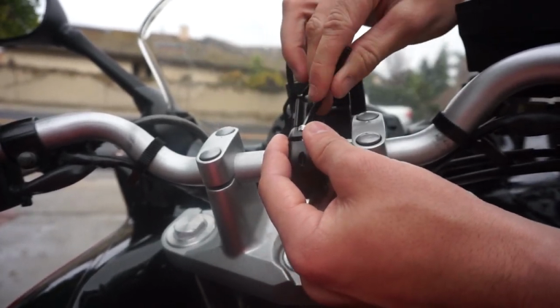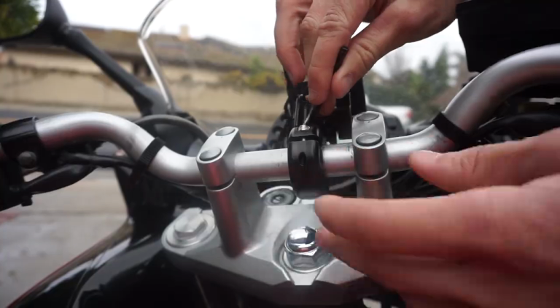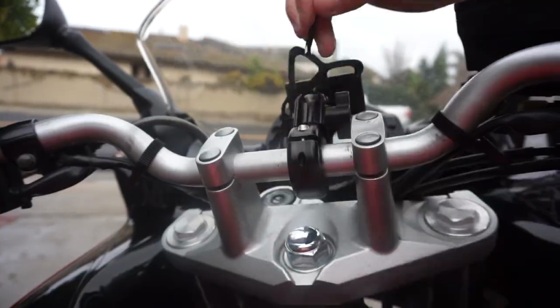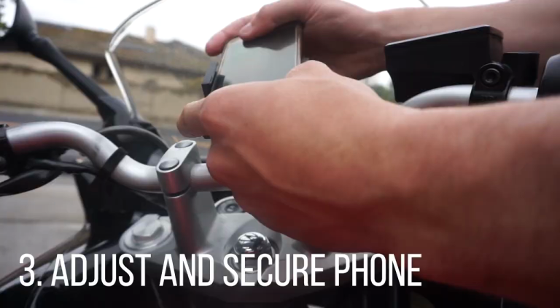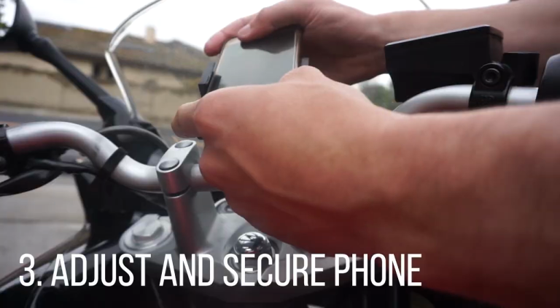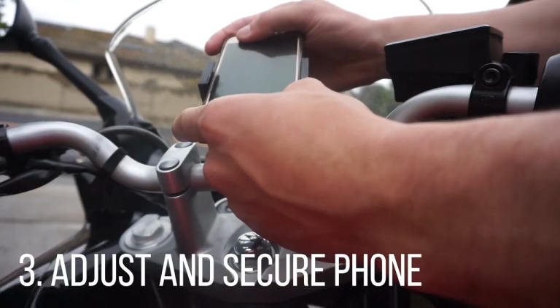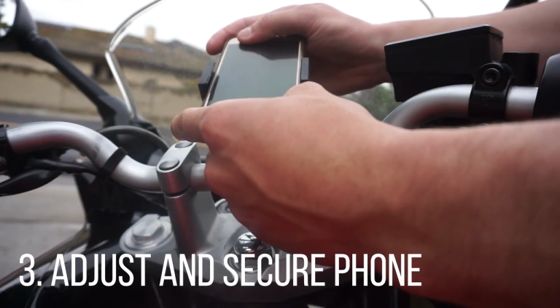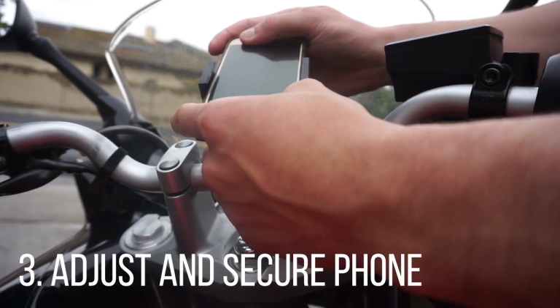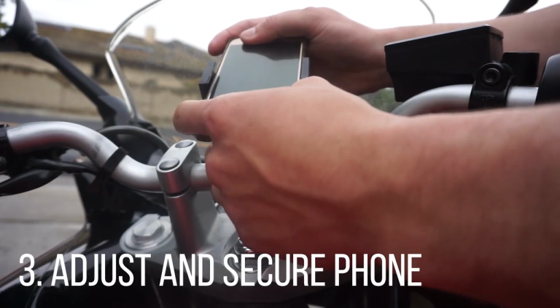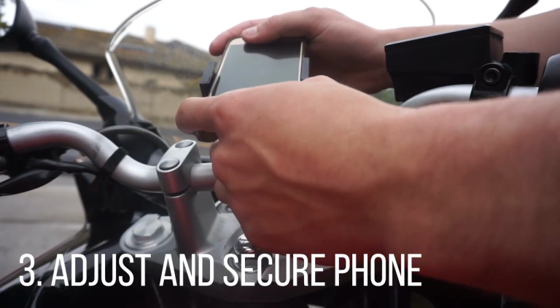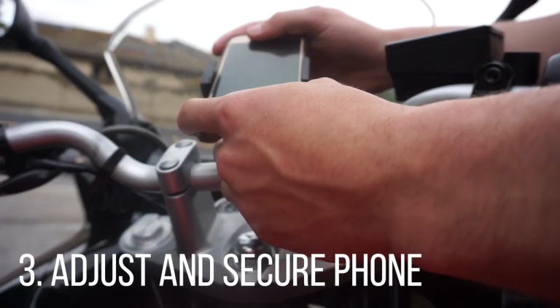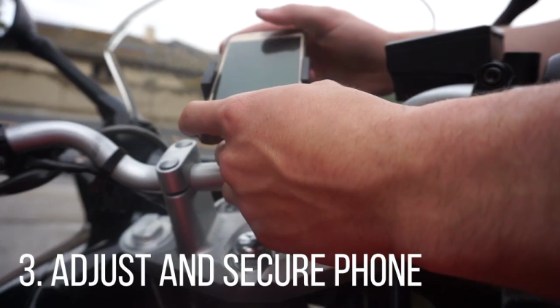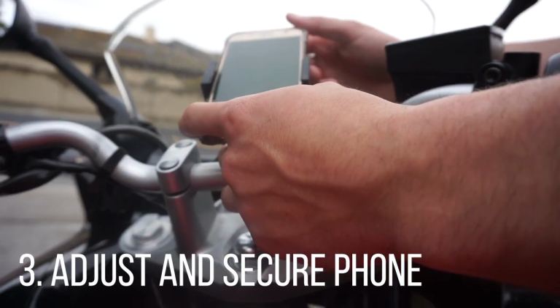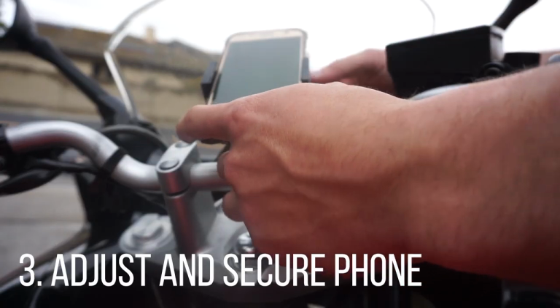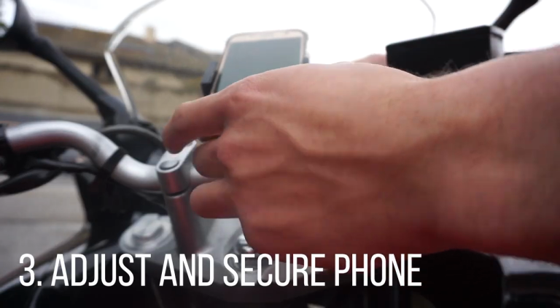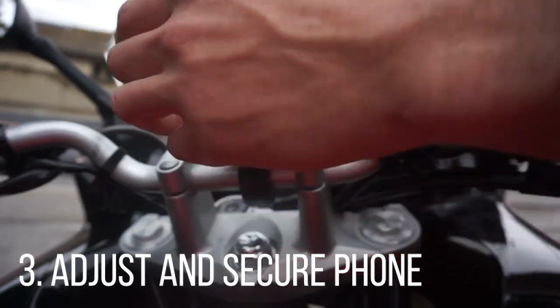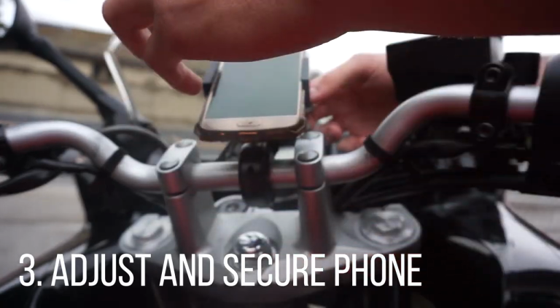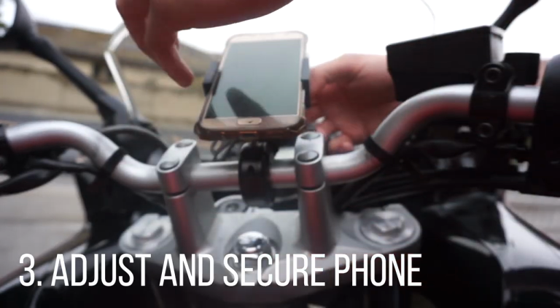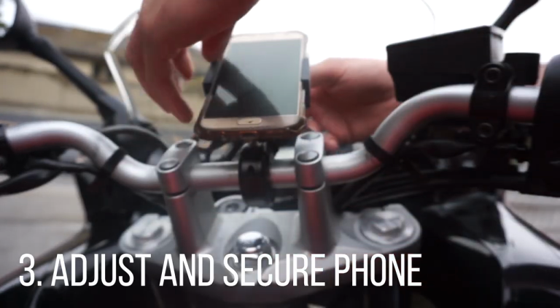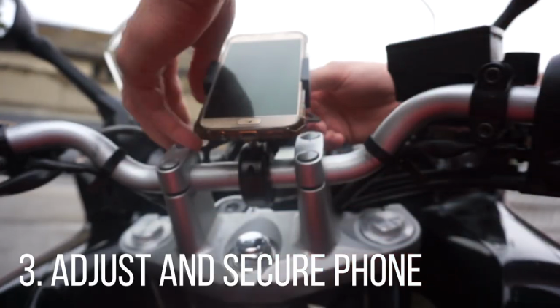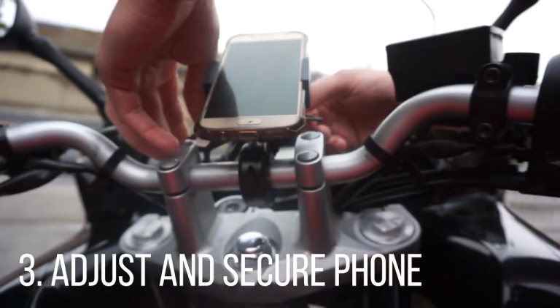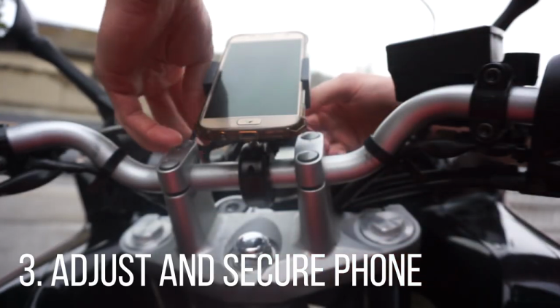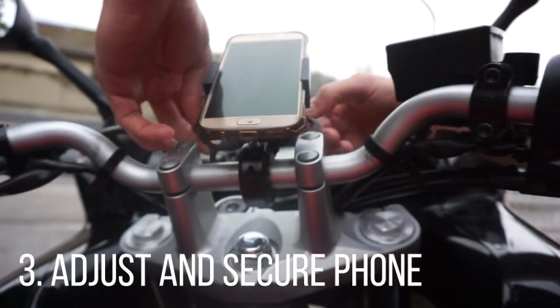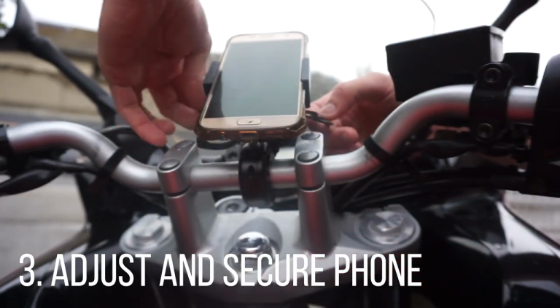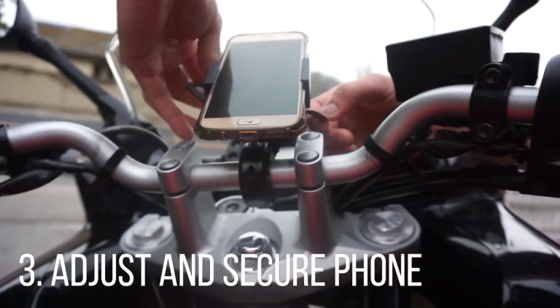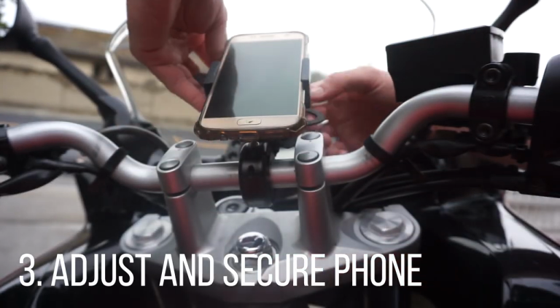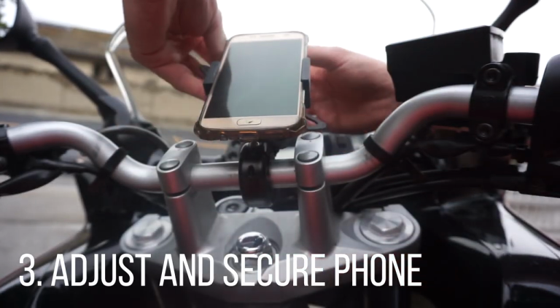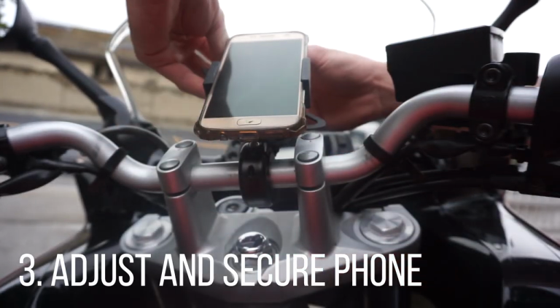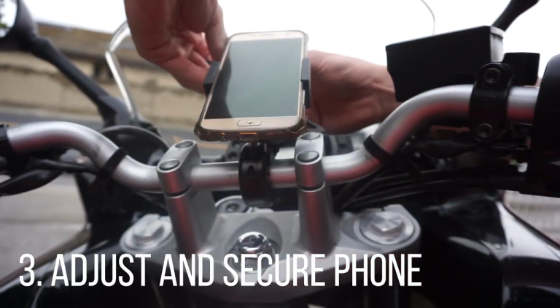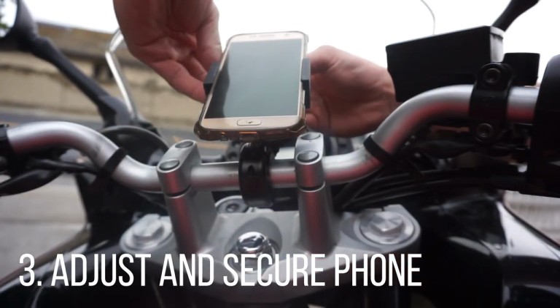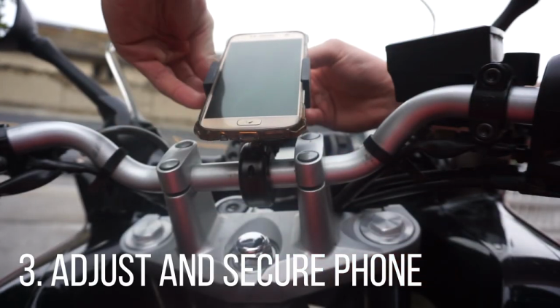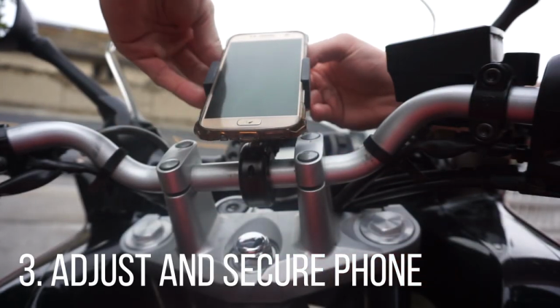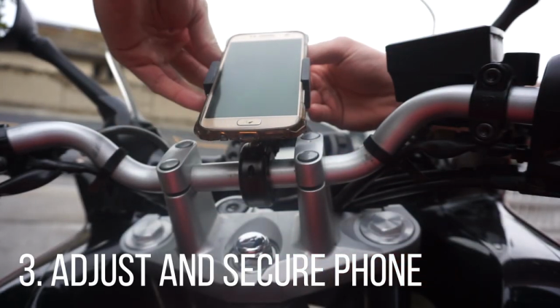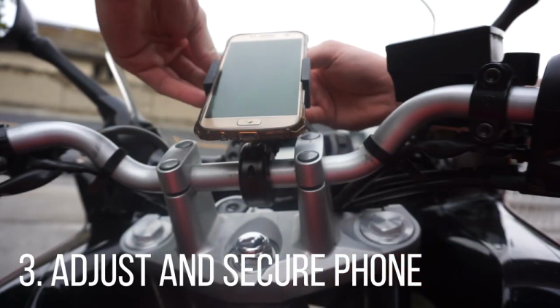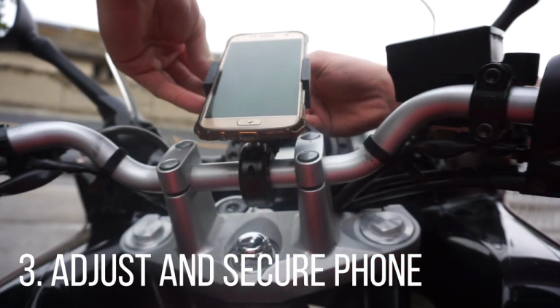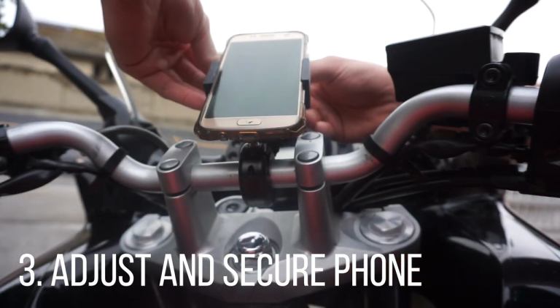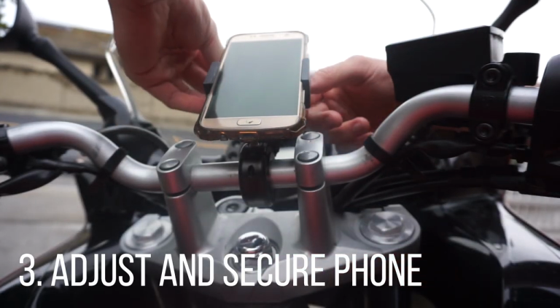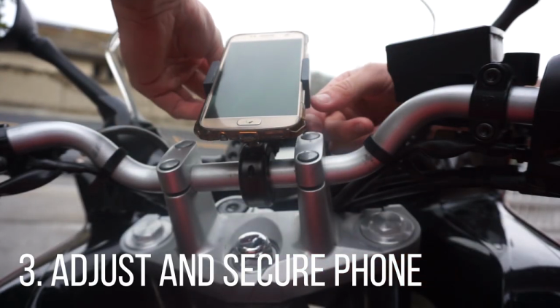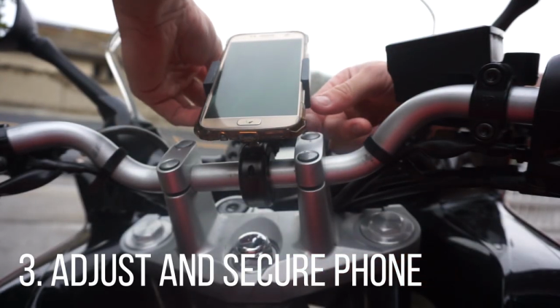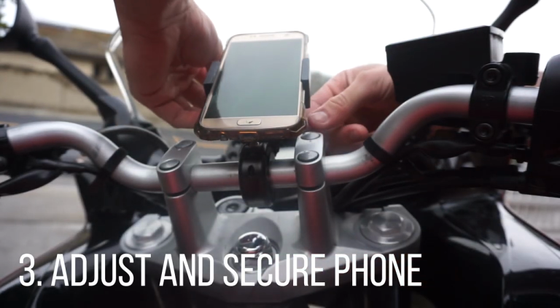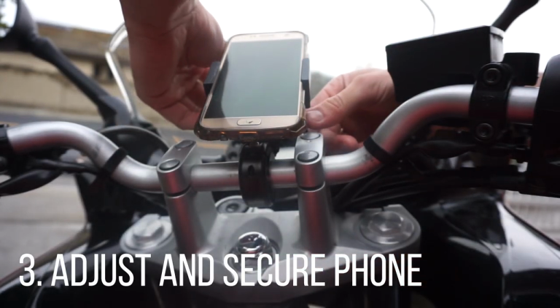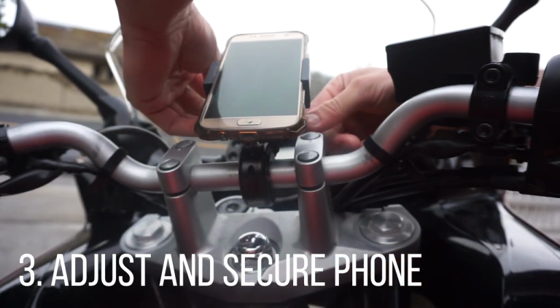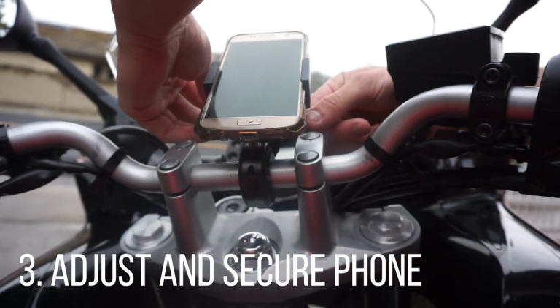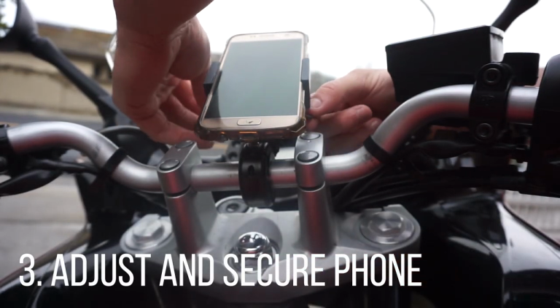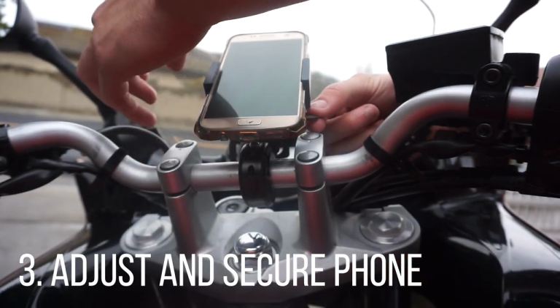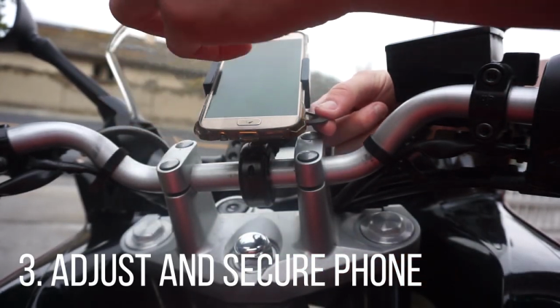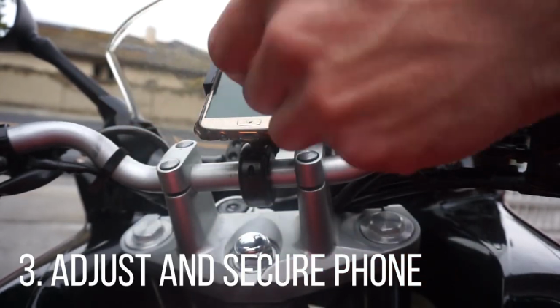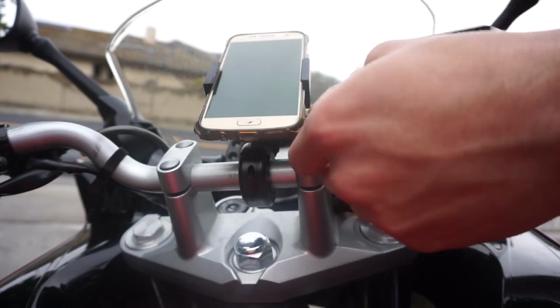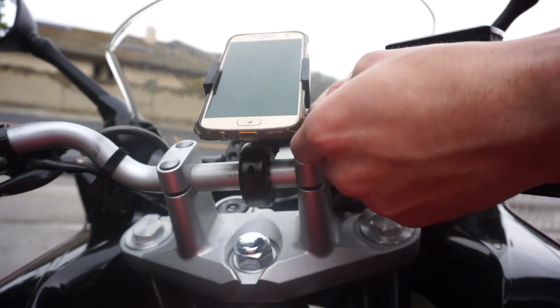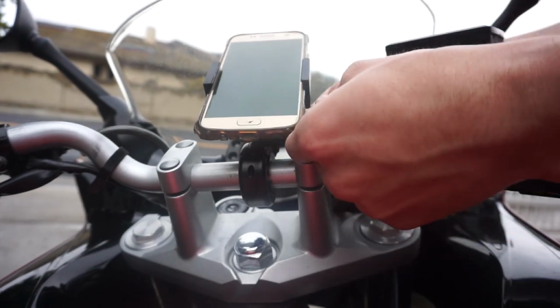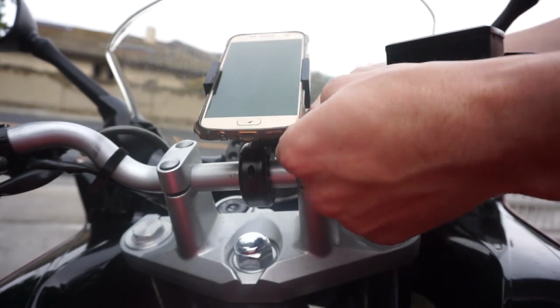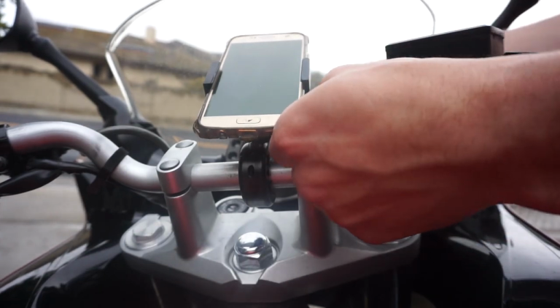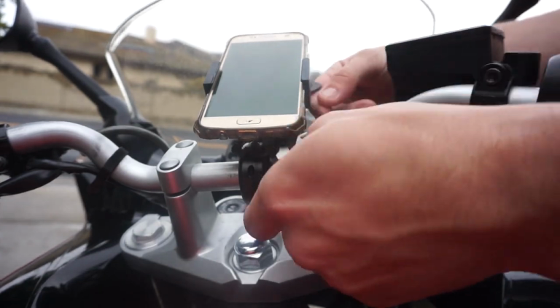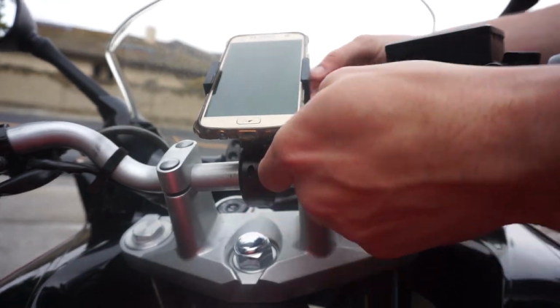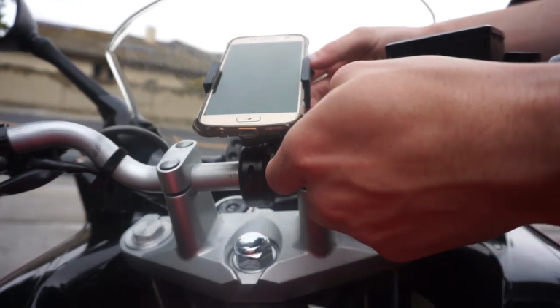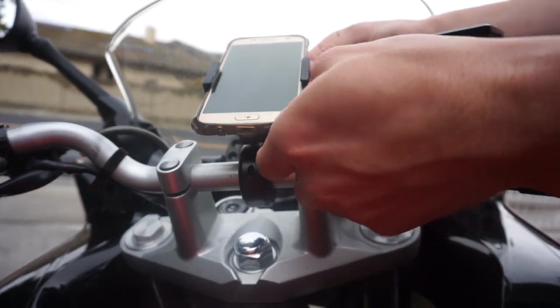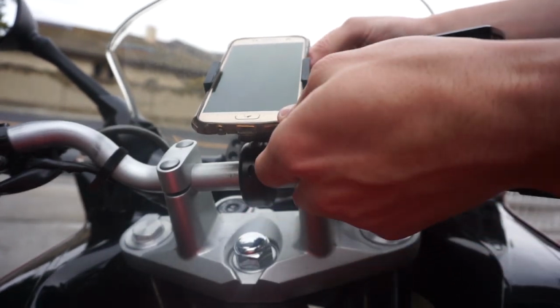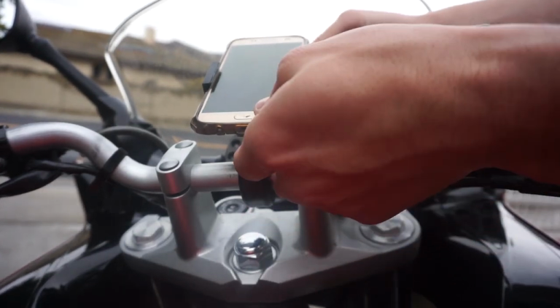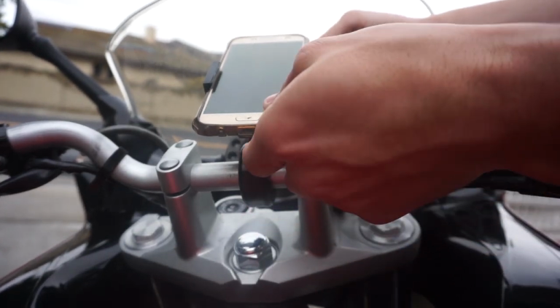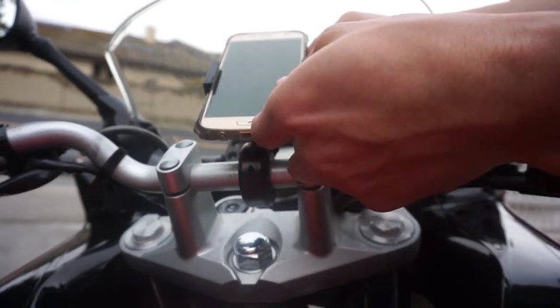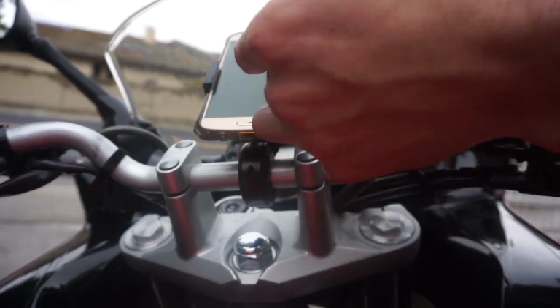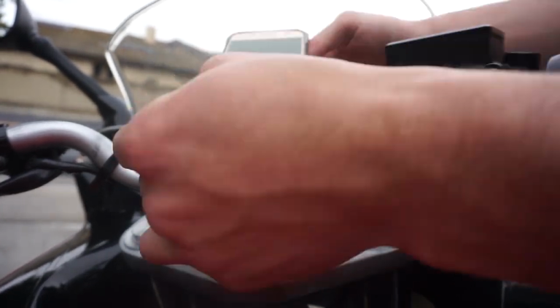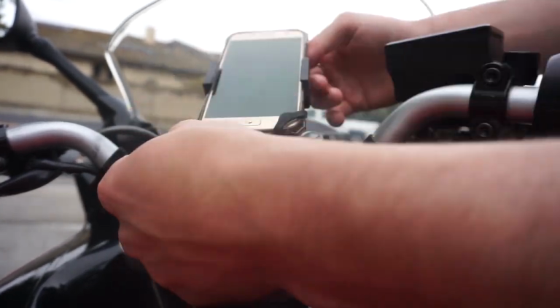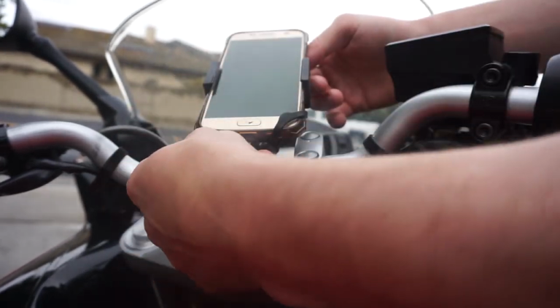Lastly, drop your device in here, take the tether and put it around each corner, and you are good to go.